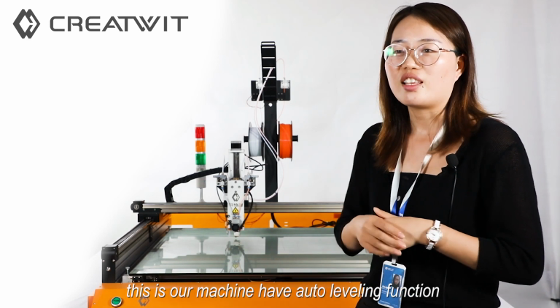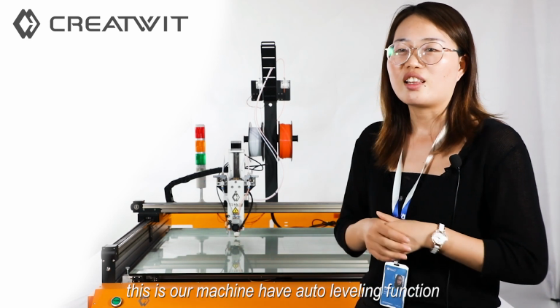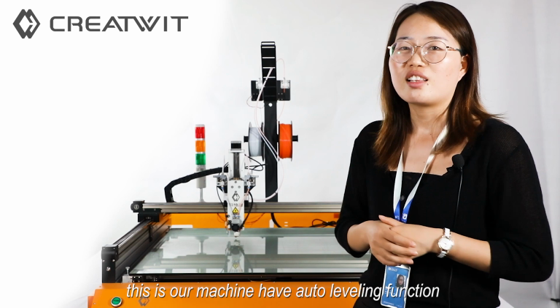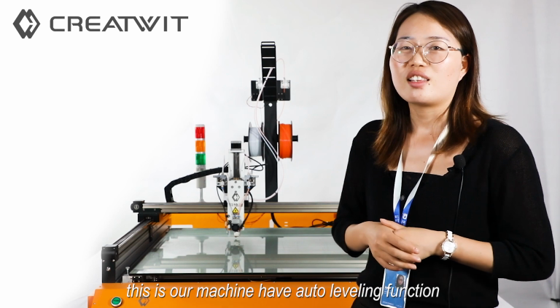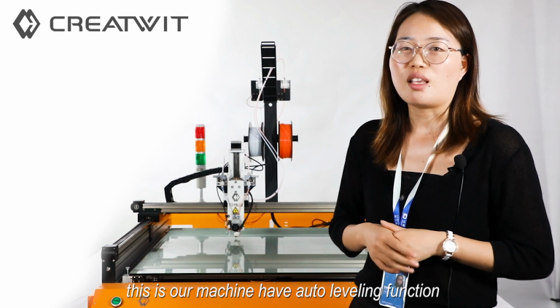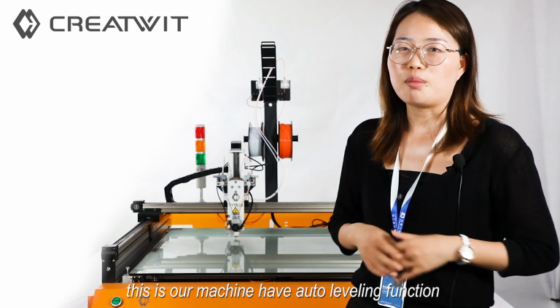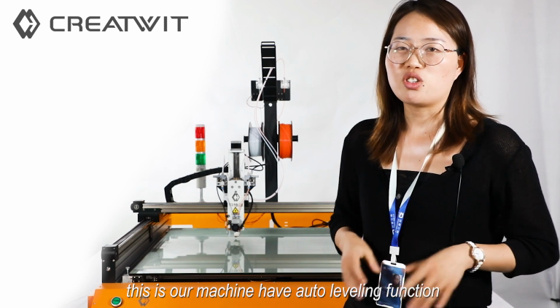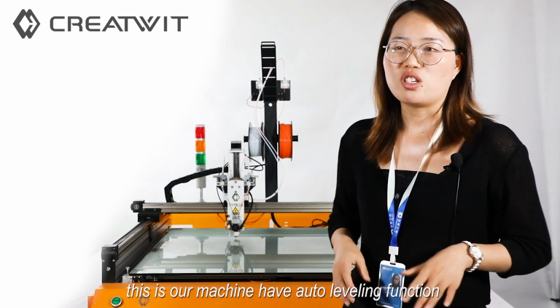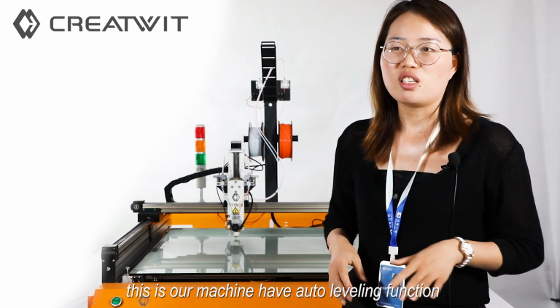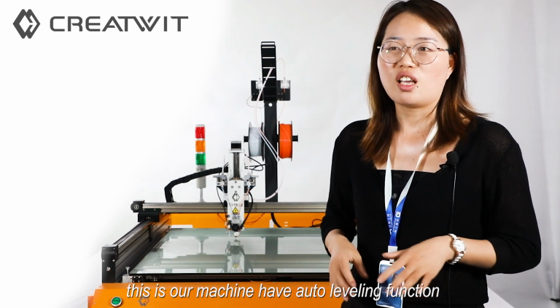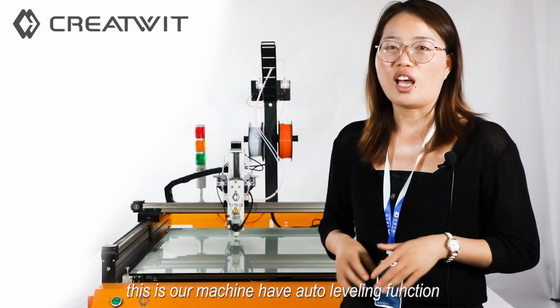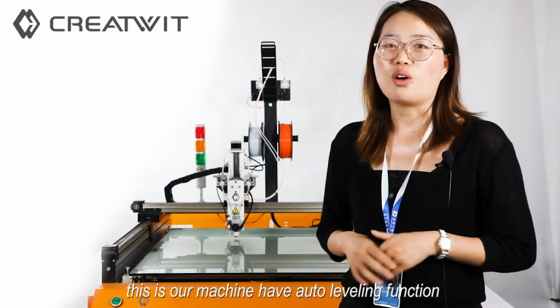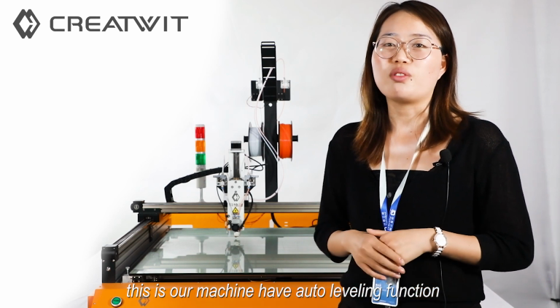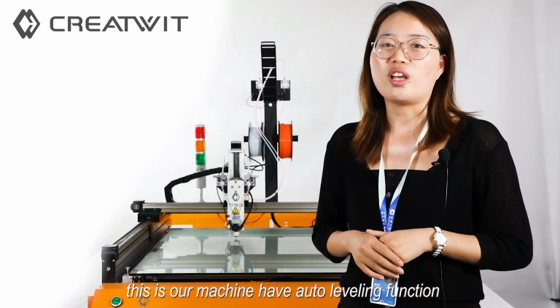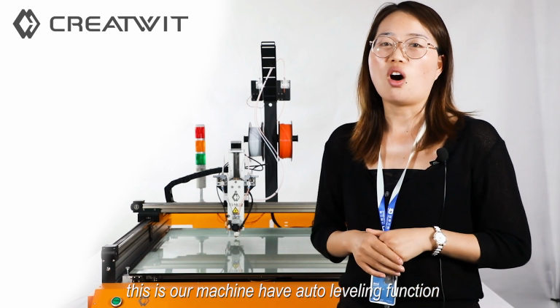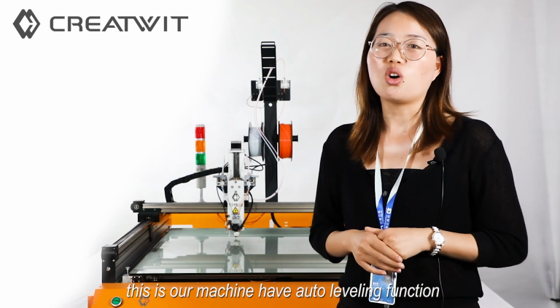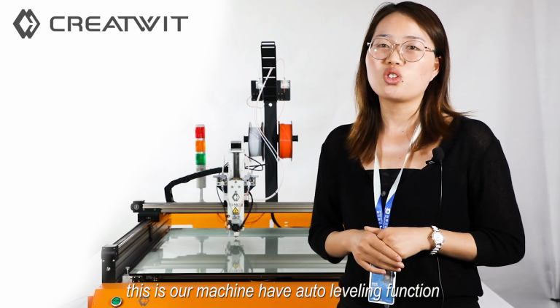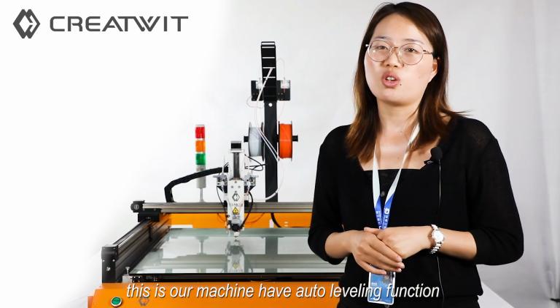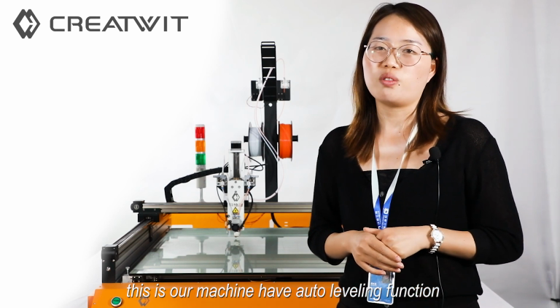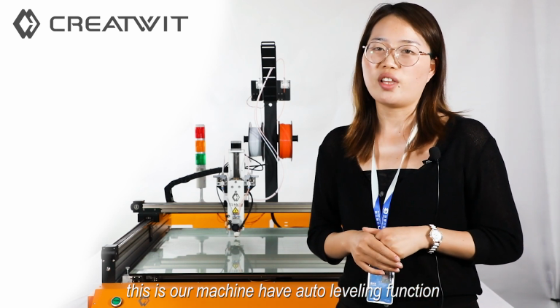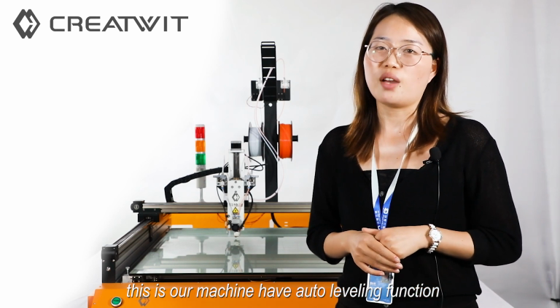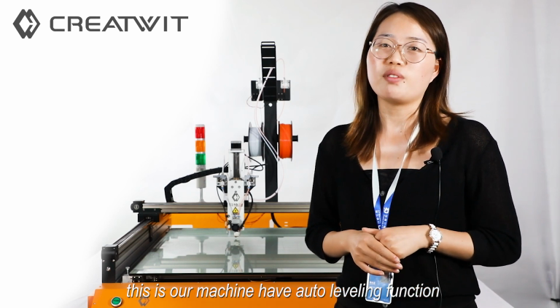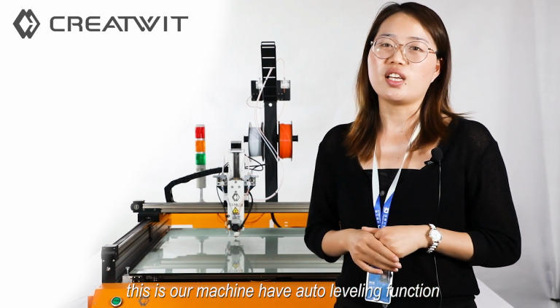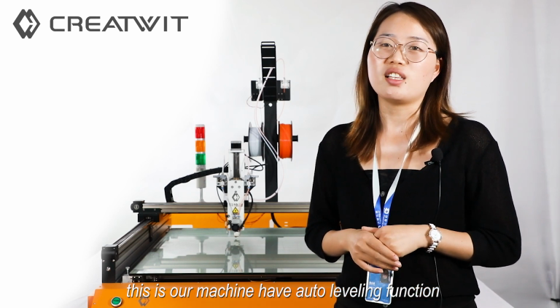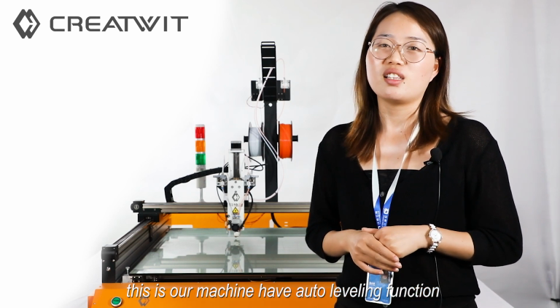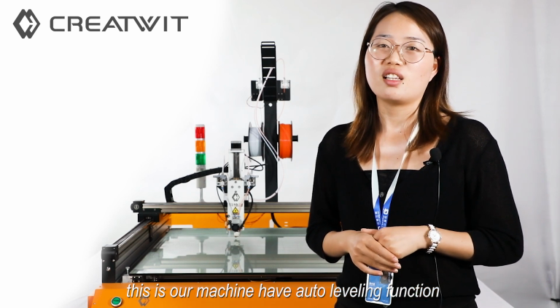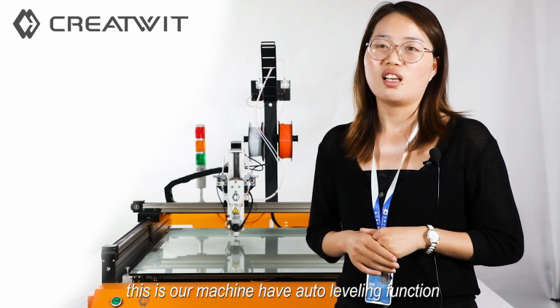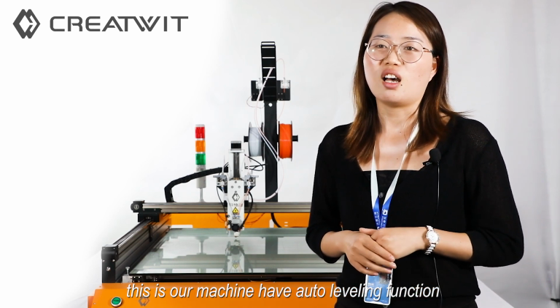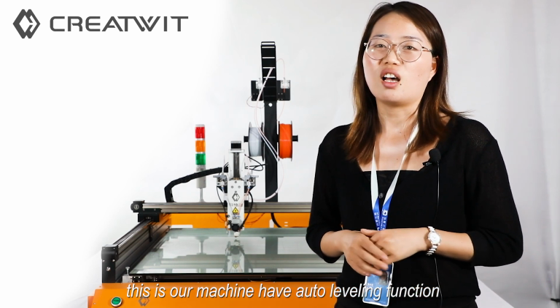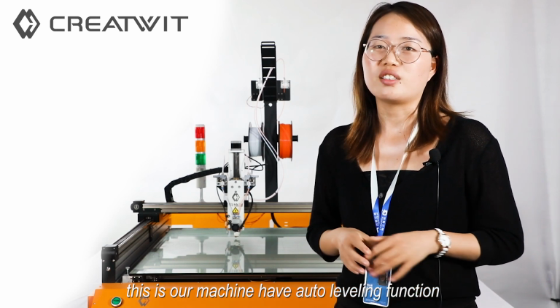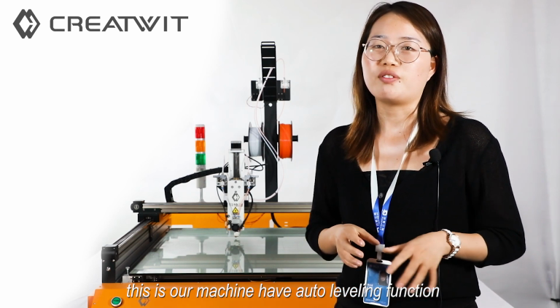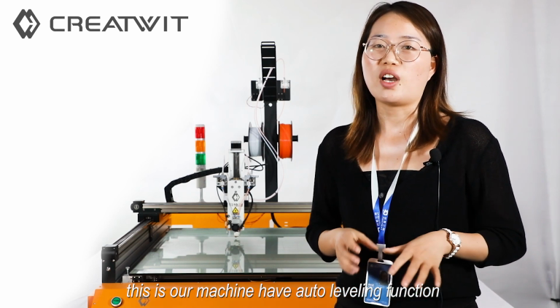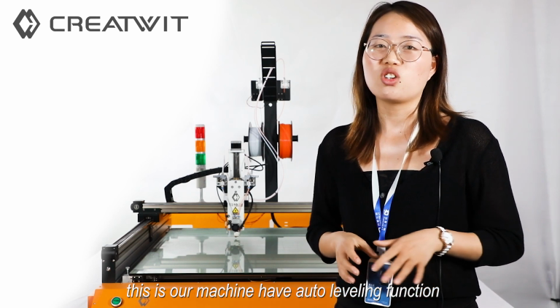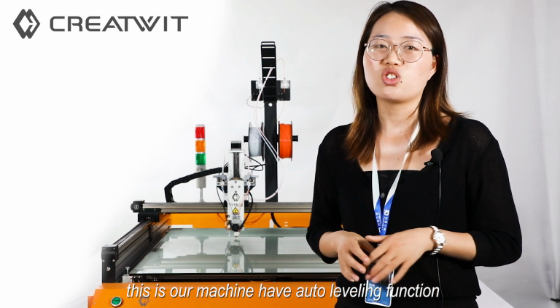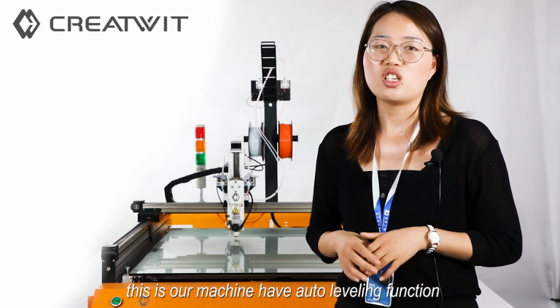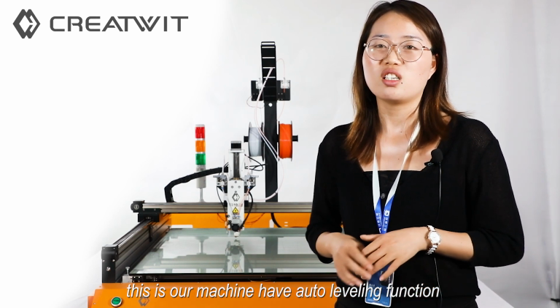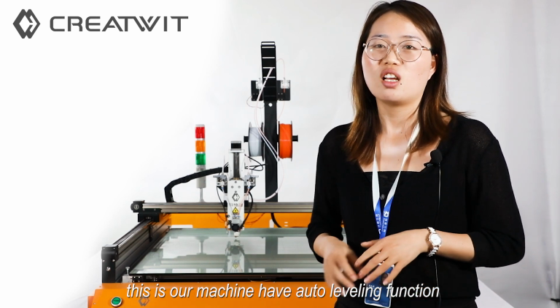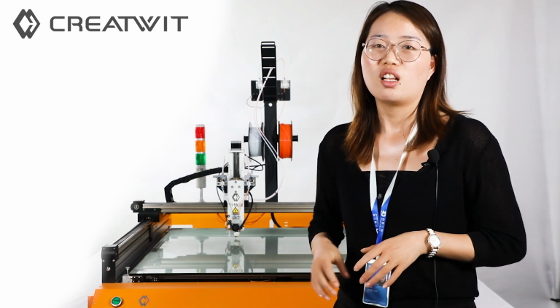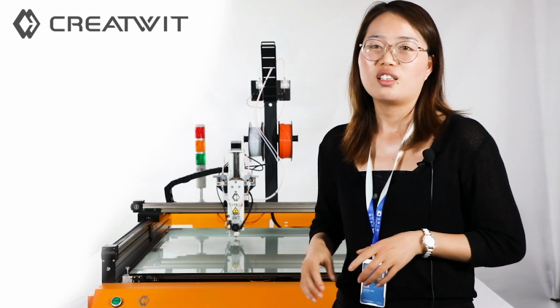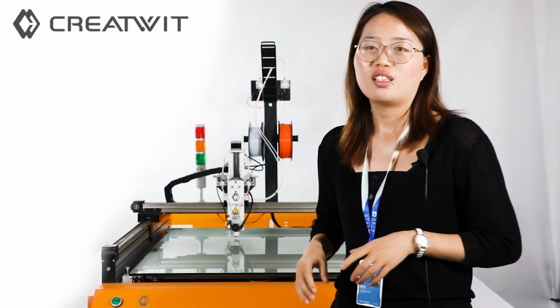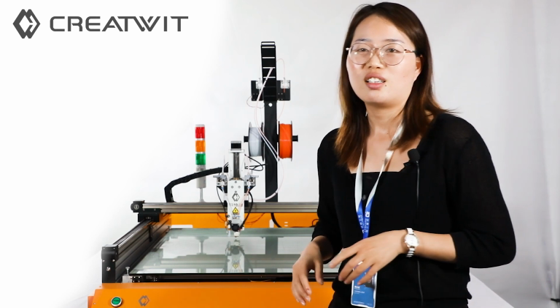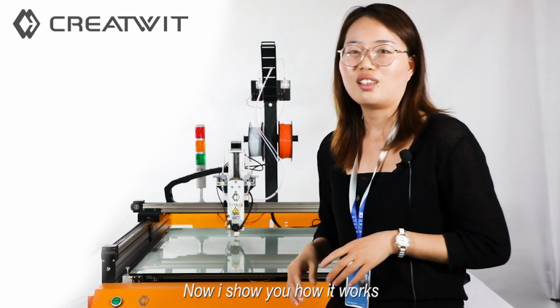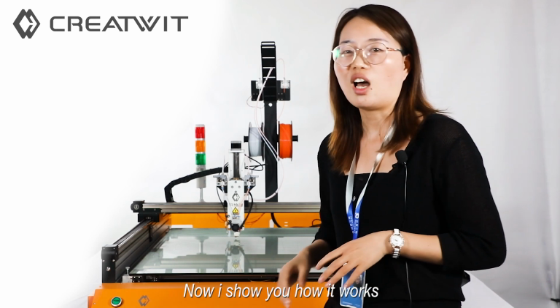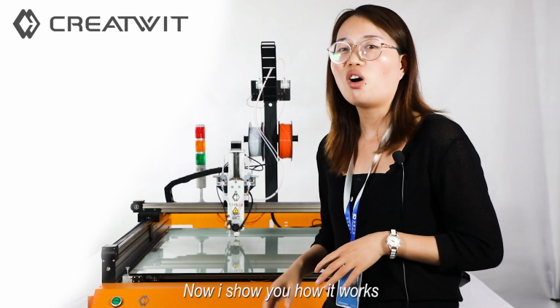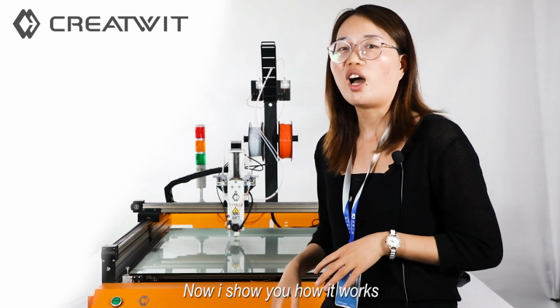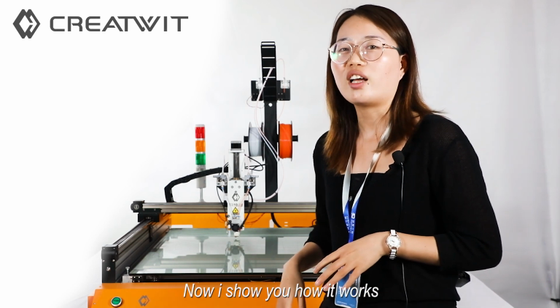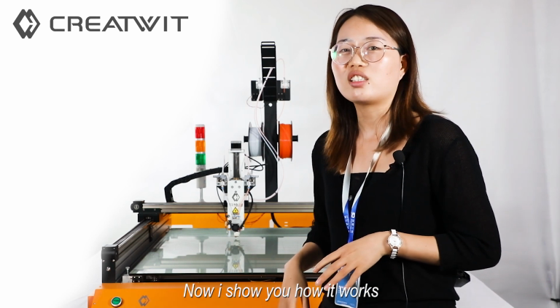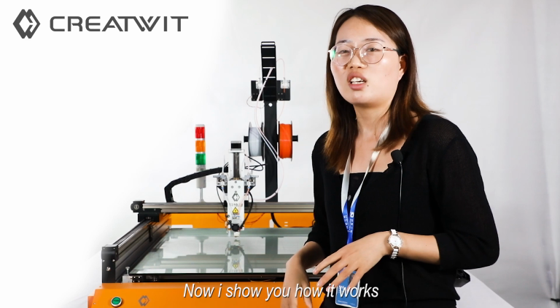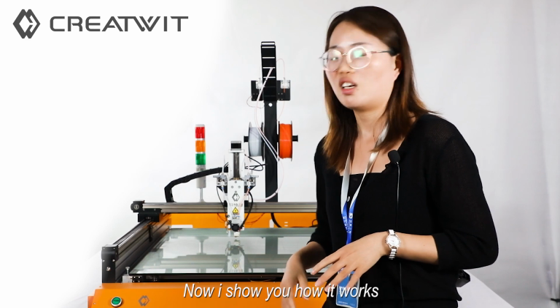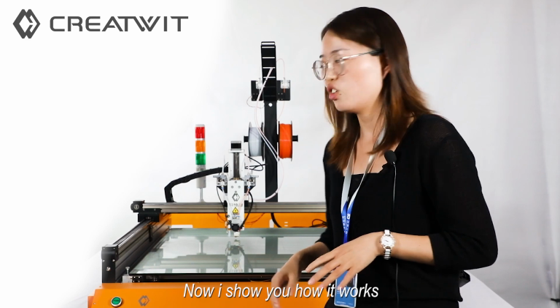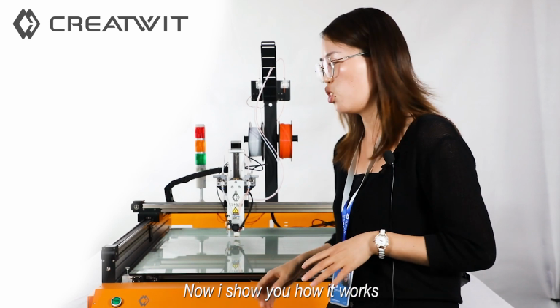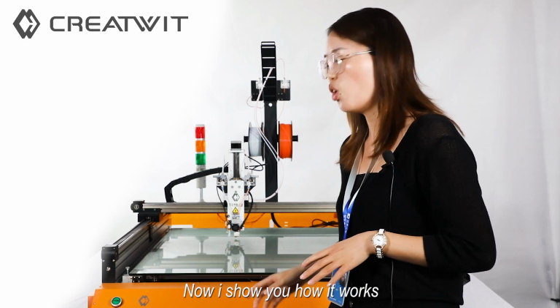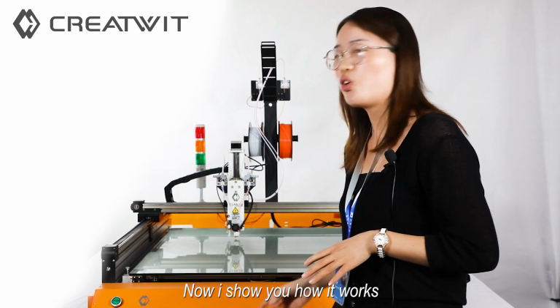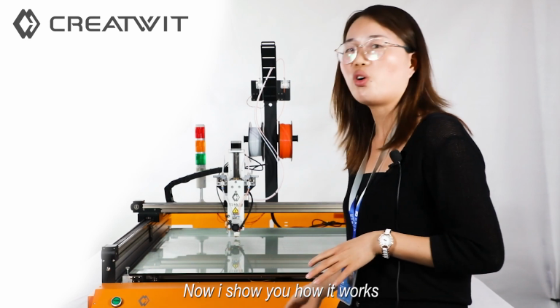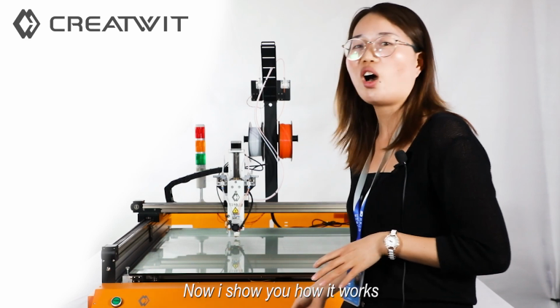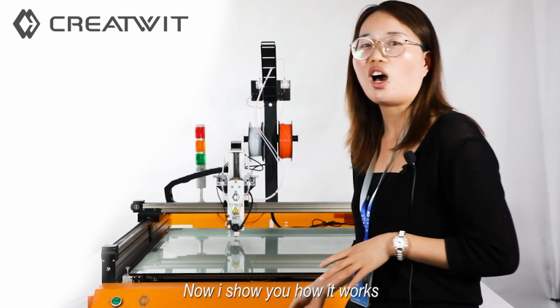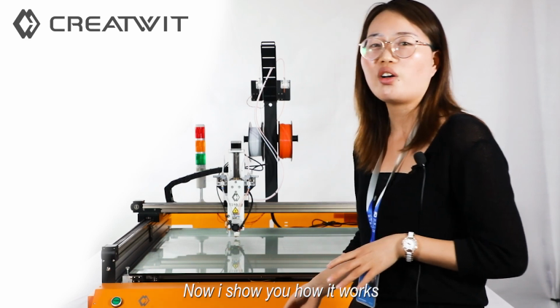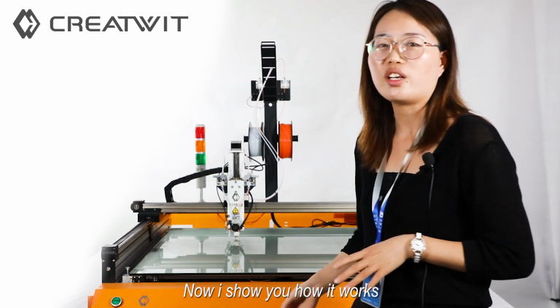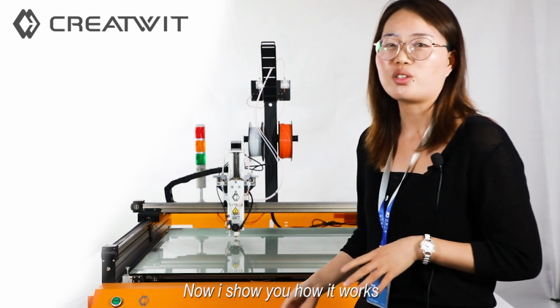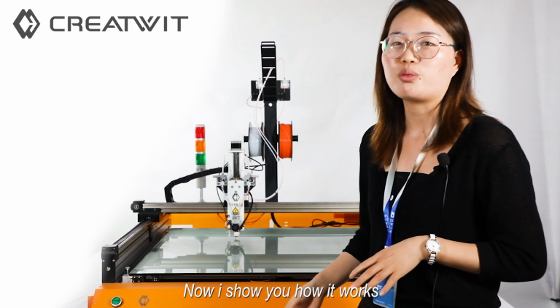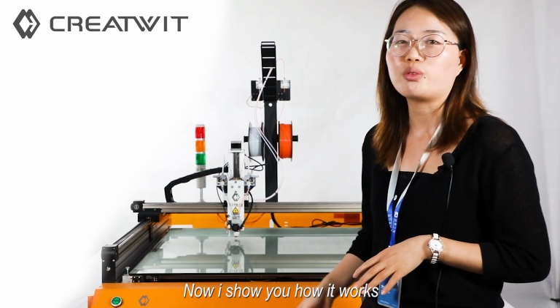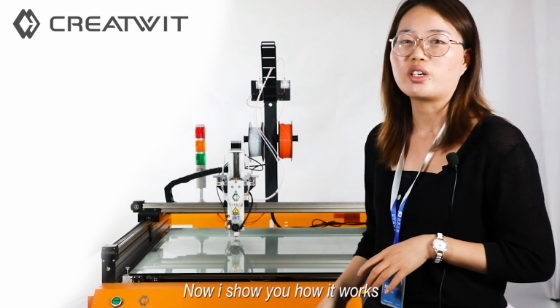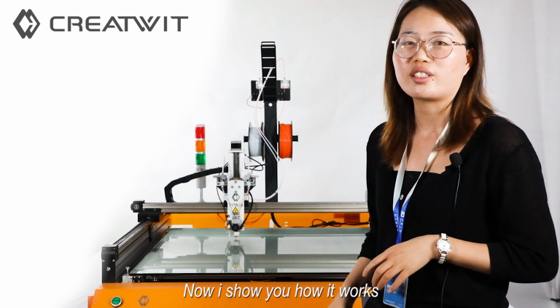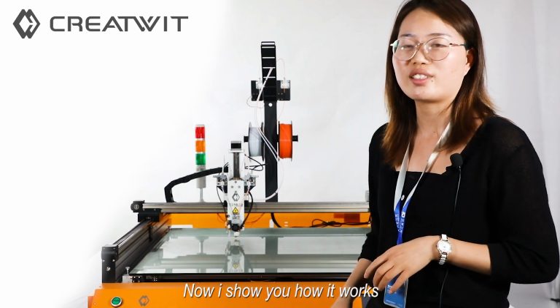The machine has the auto-leveling function. Now I'll show you how it works.